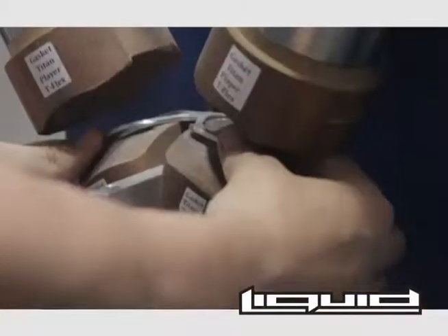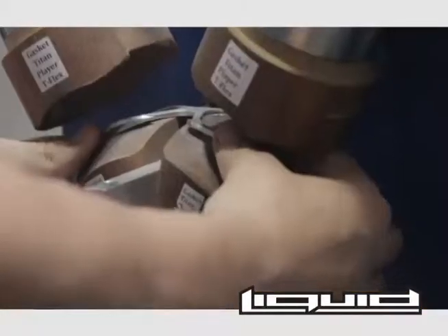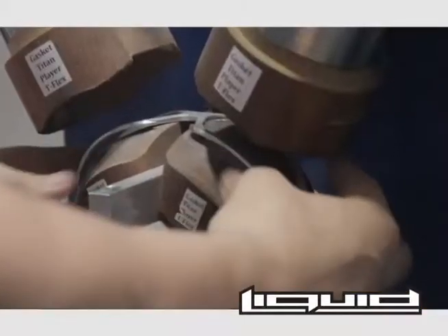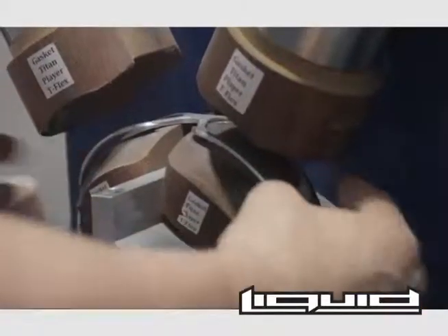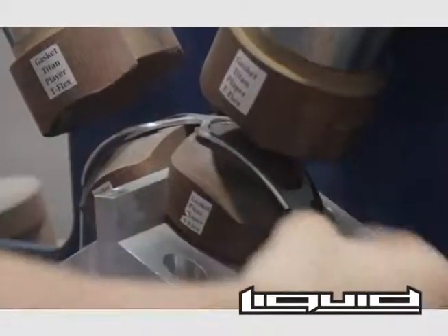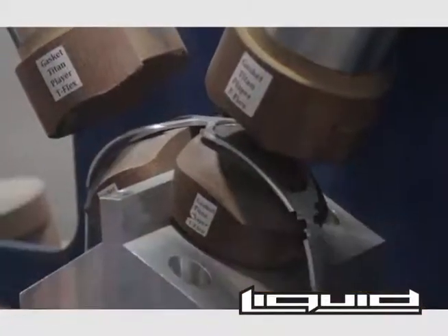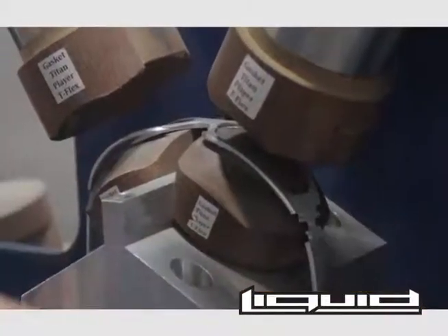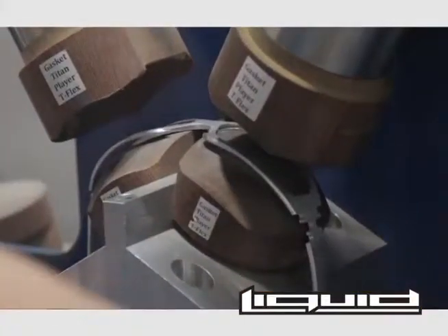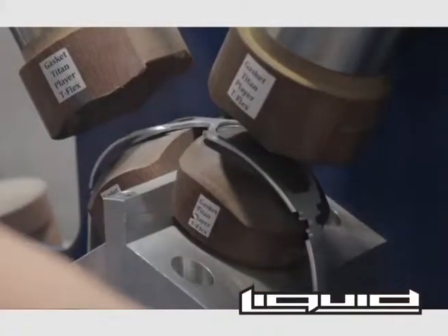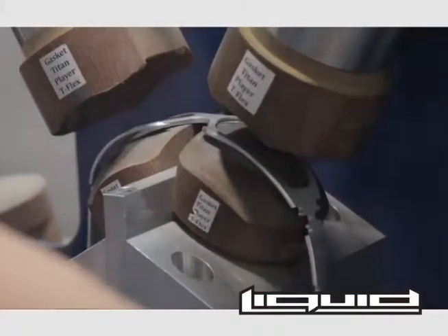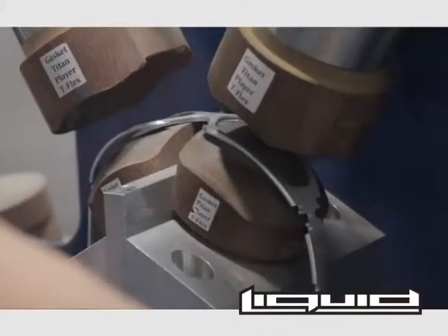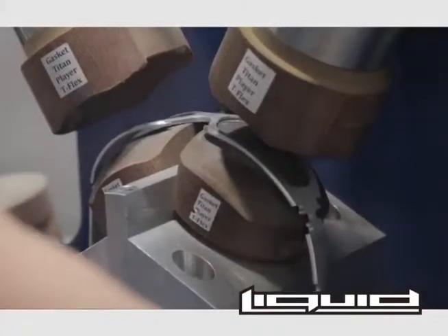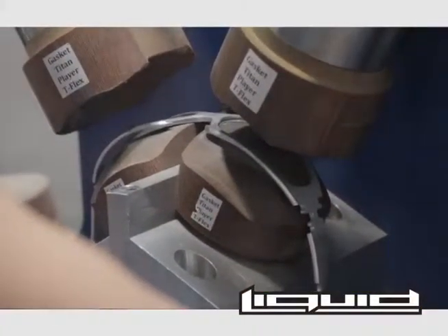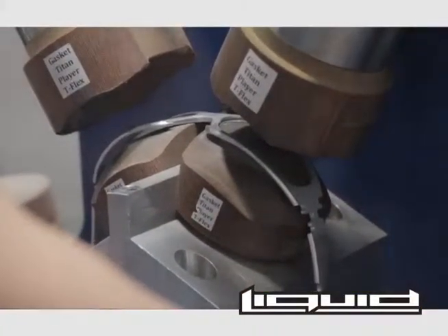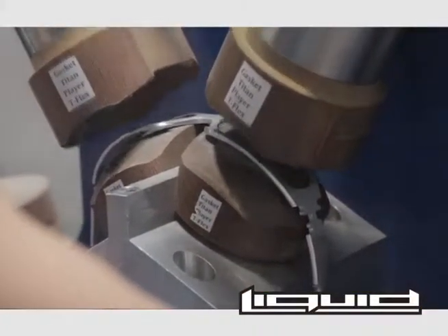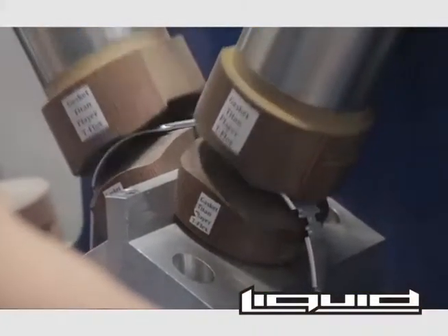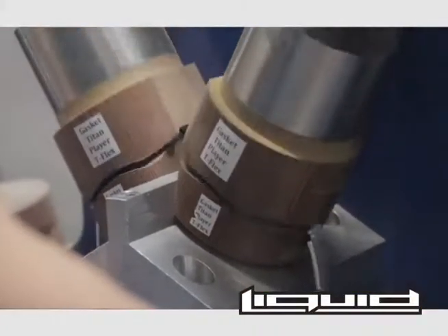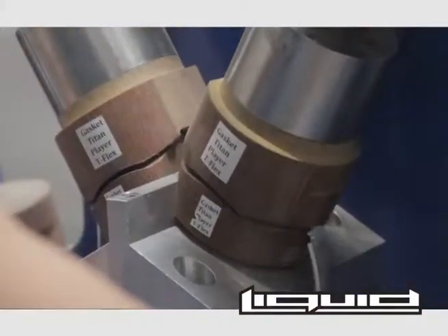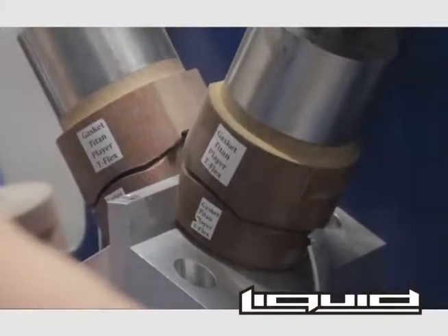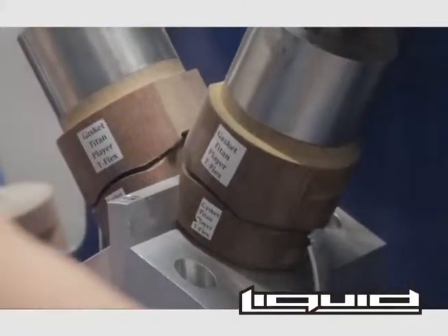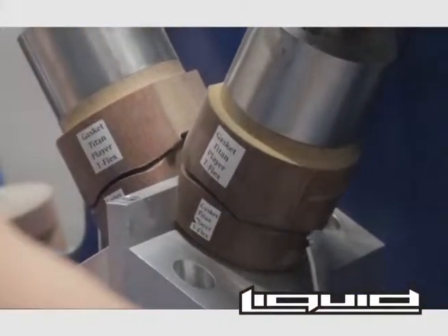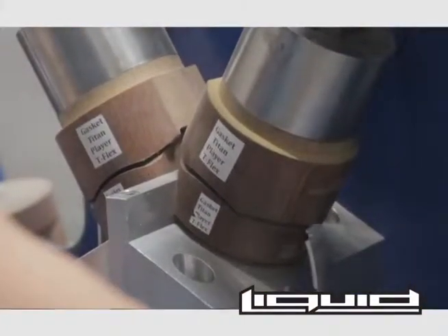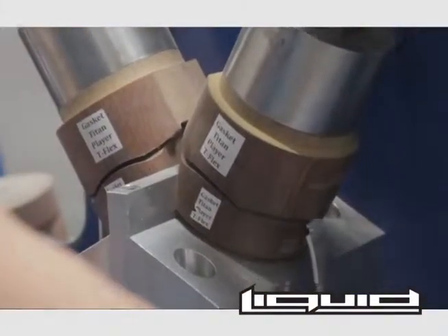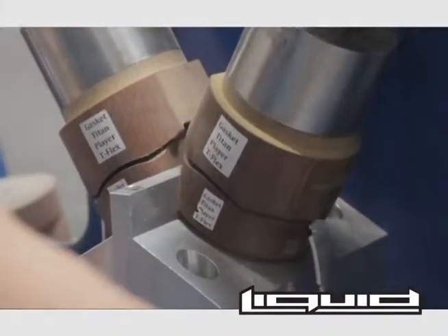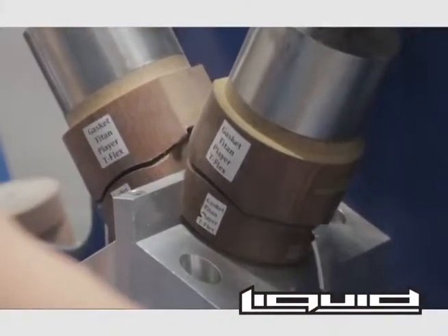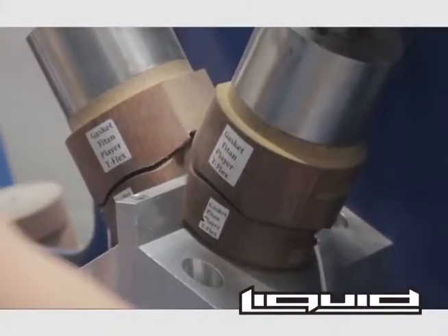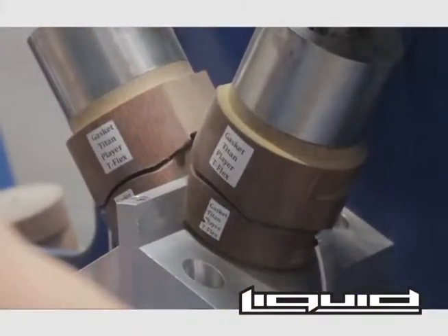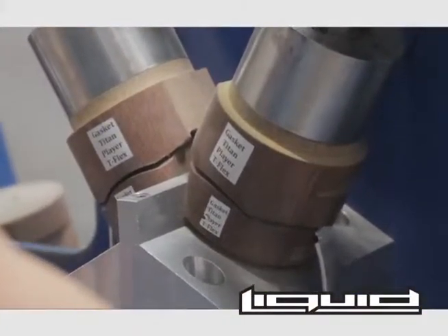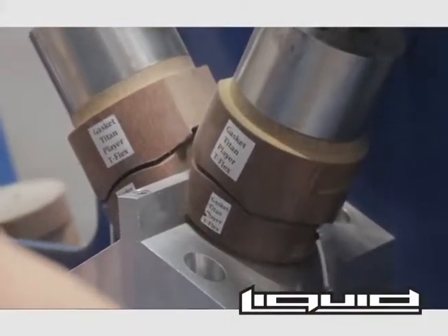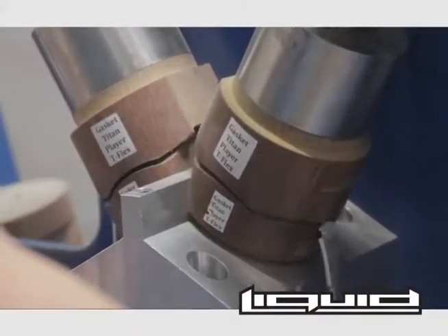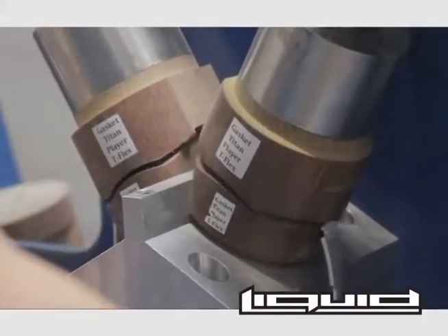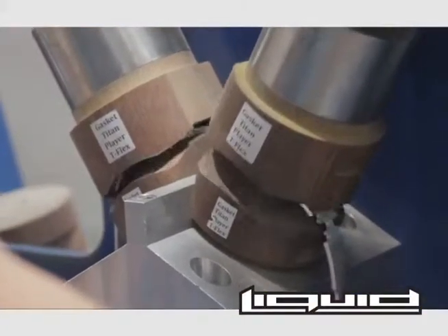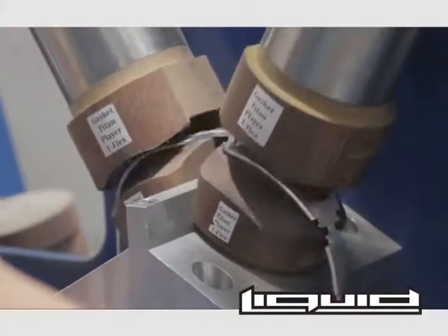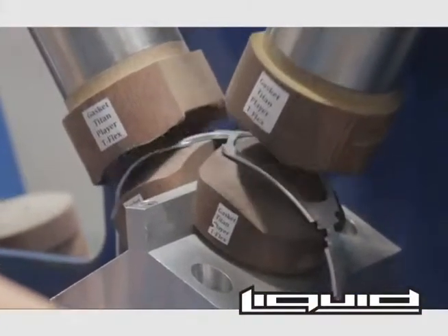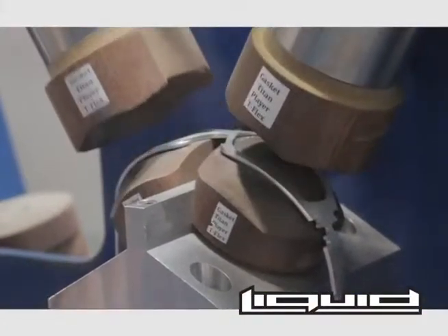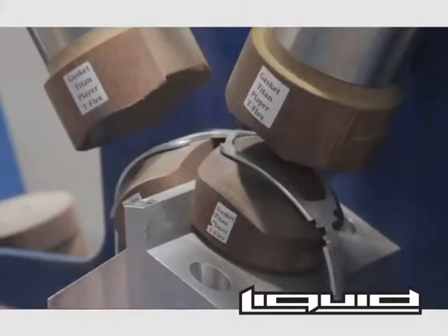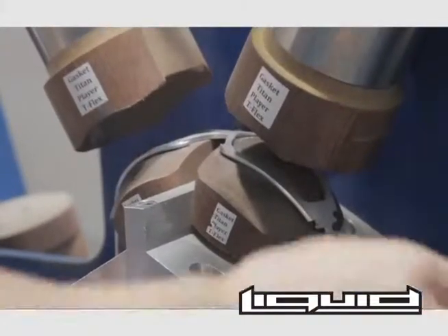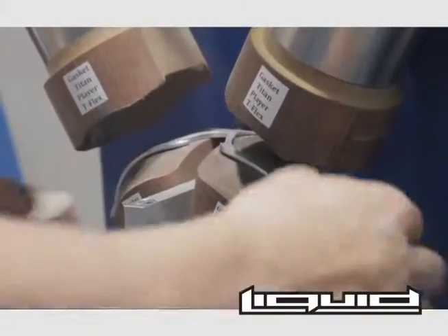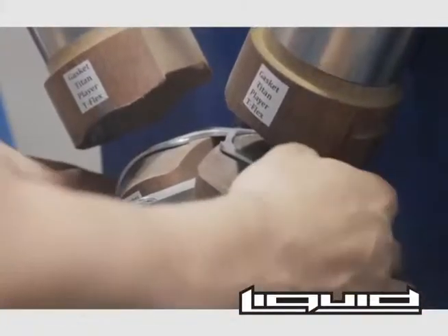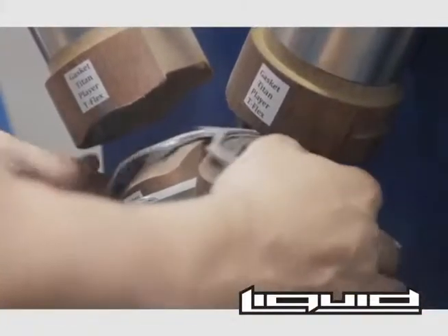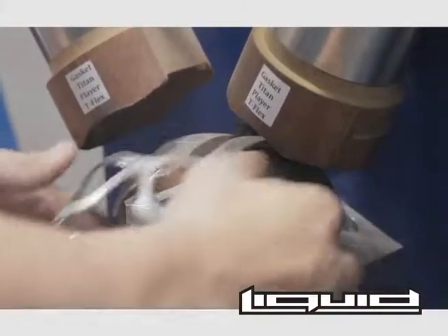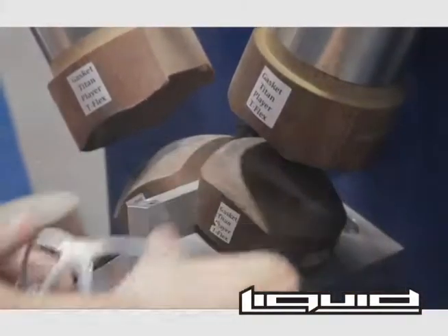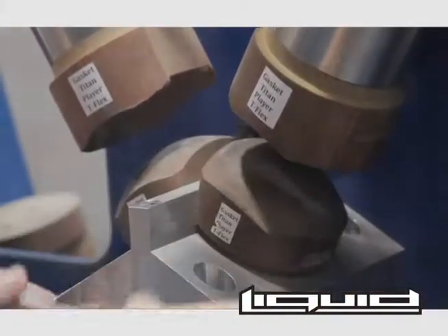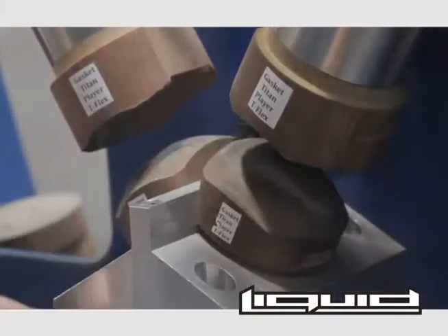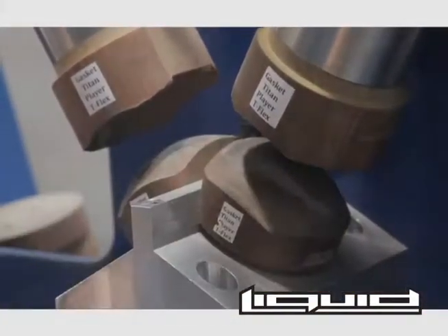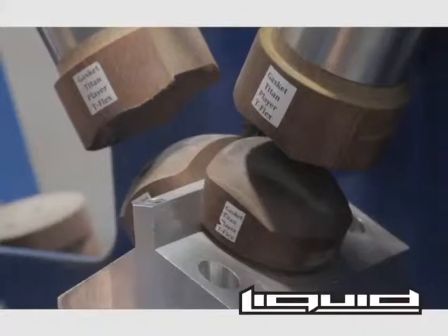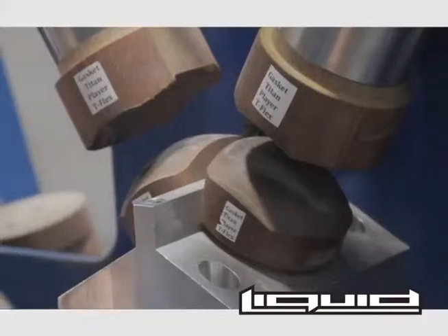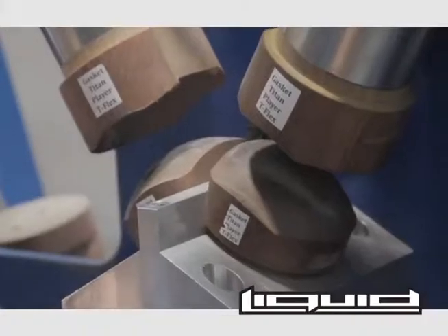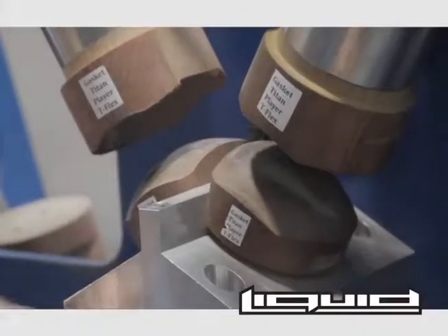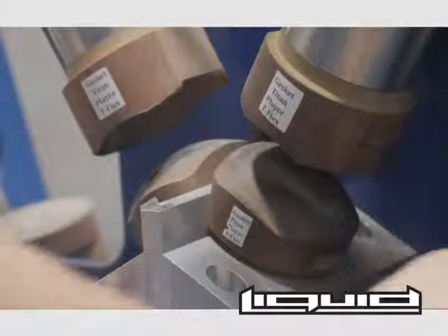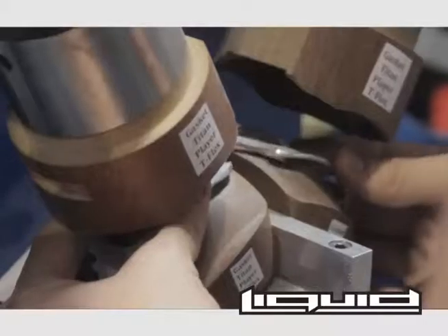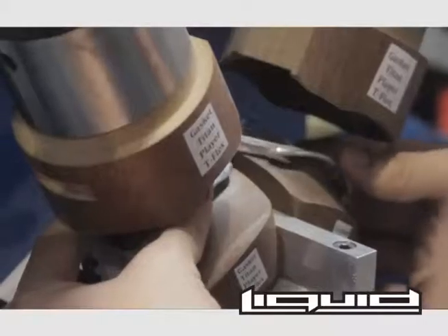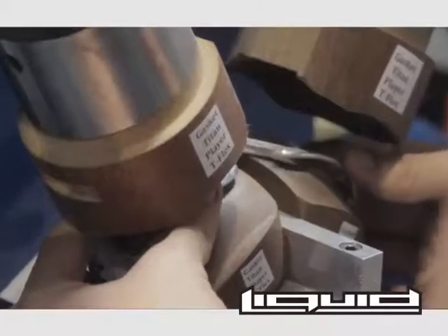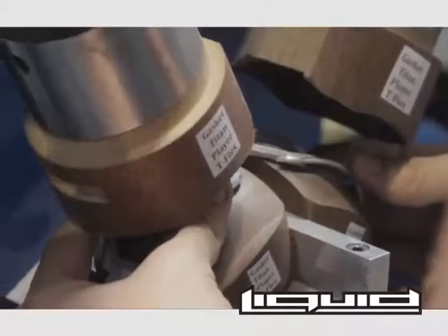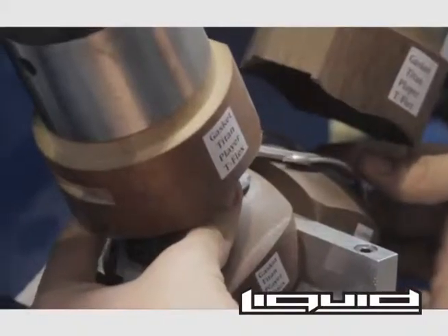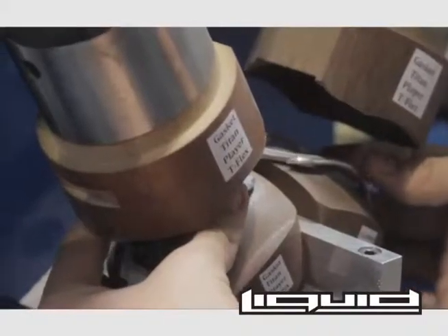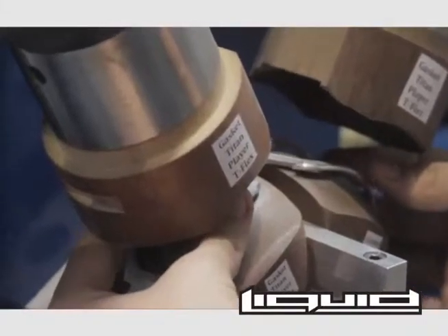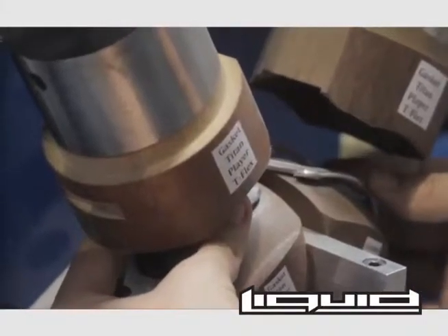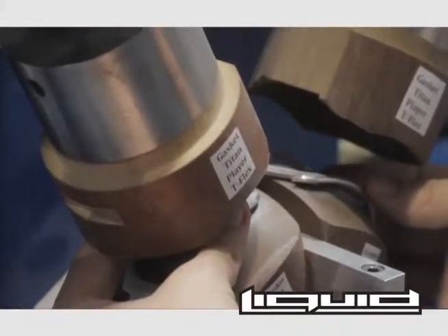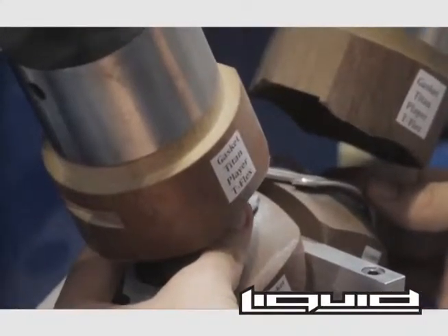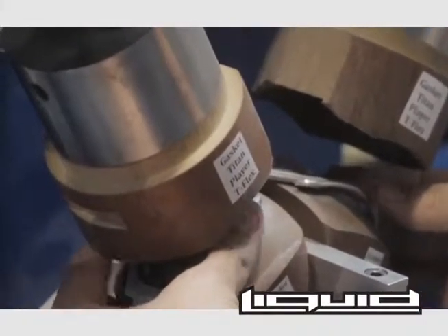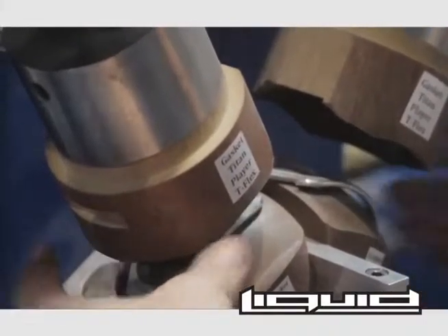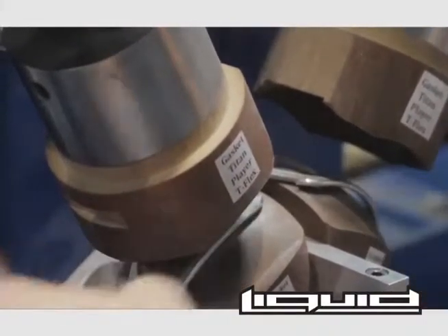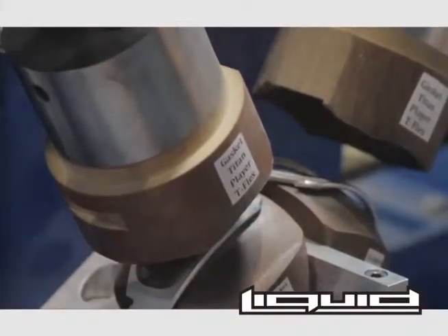The forming die puts the radius into the lens groove of the frames. This allows the perfect fit for your Liquid Eyewear lenses.